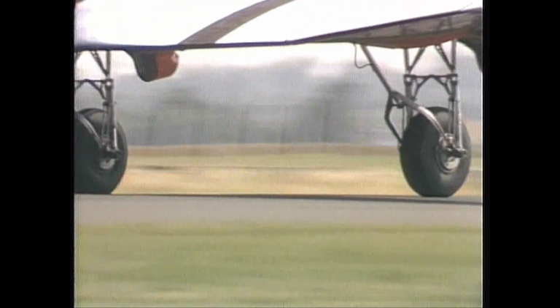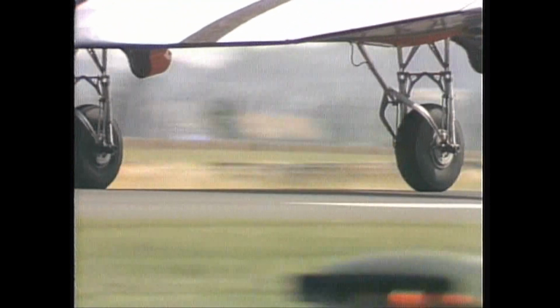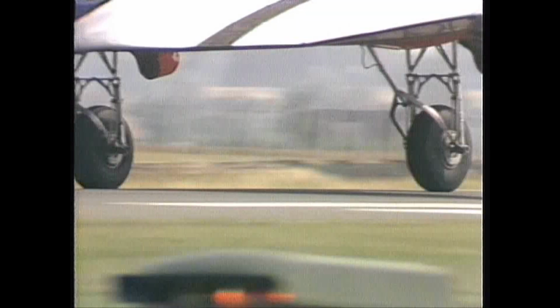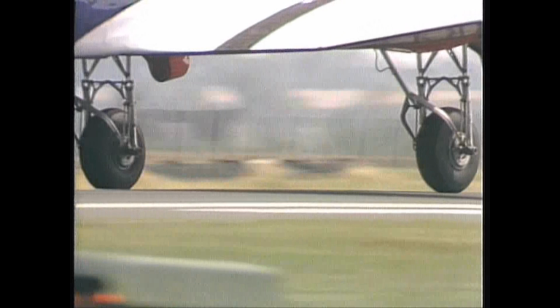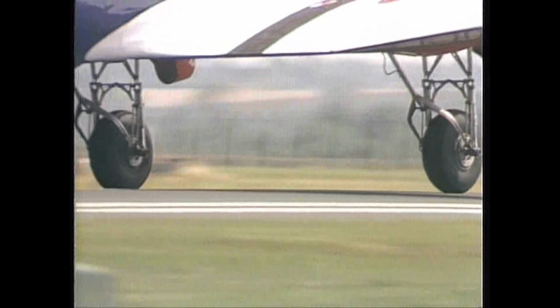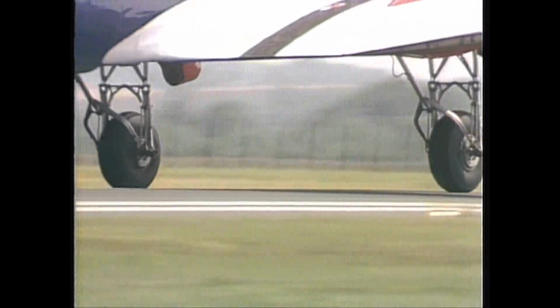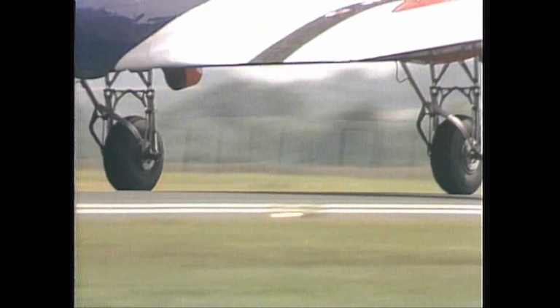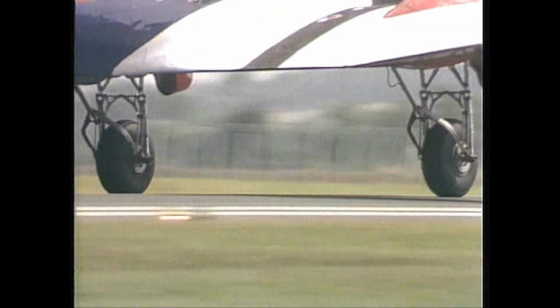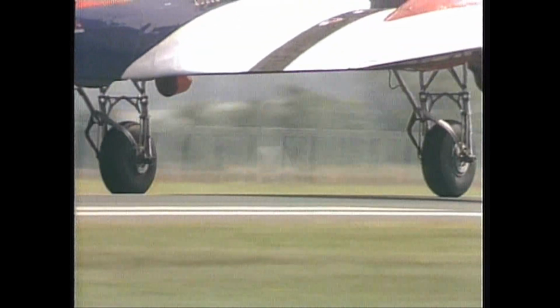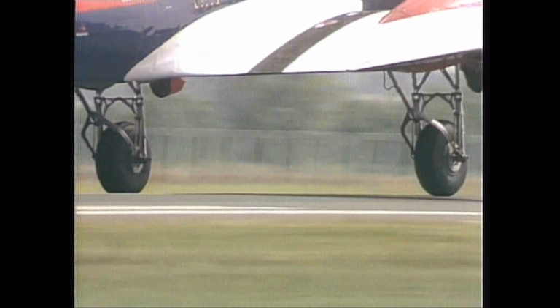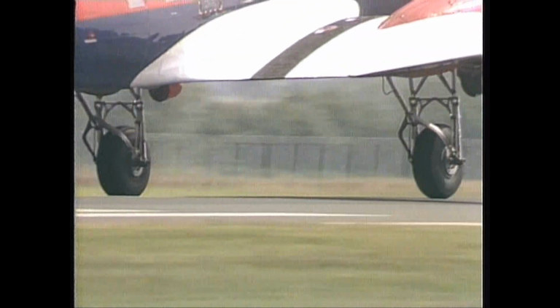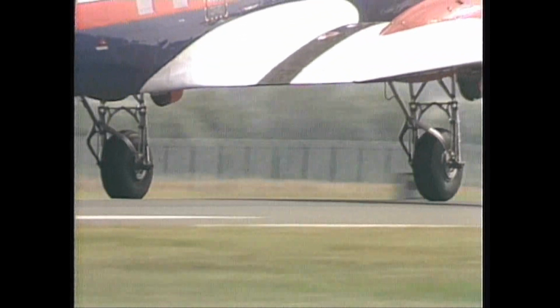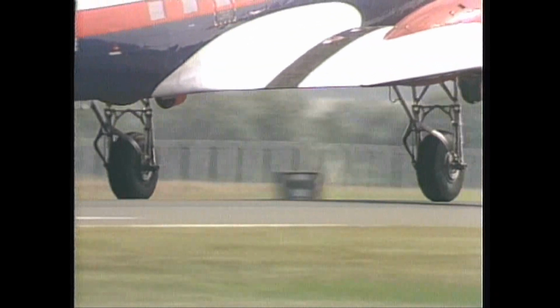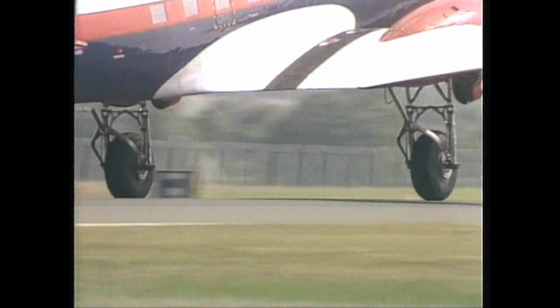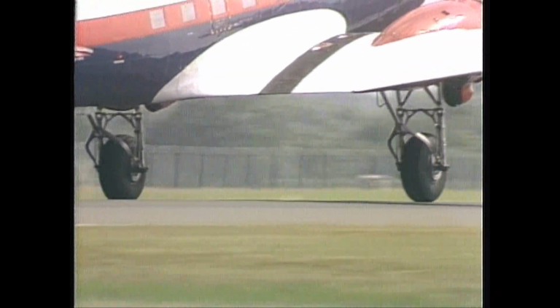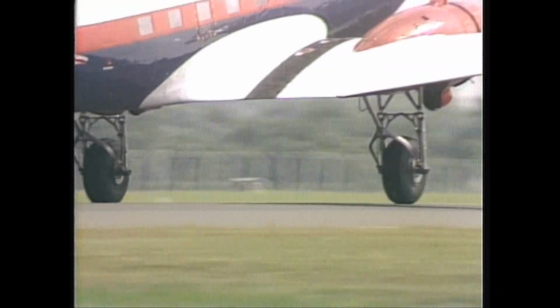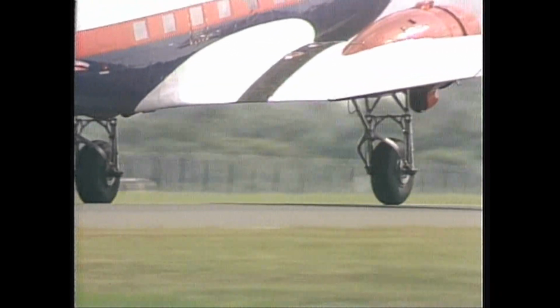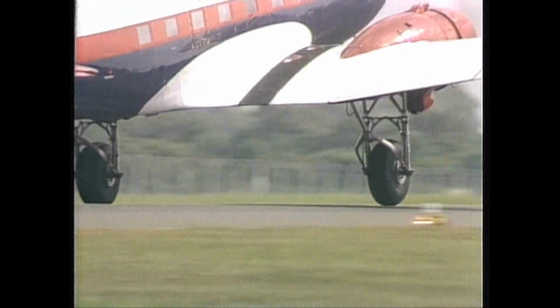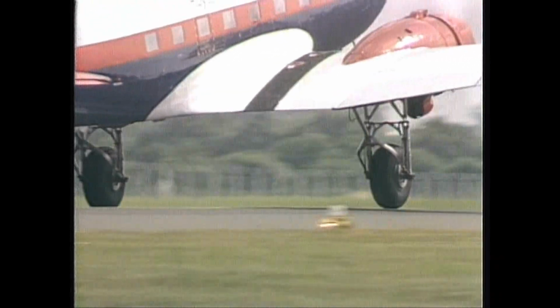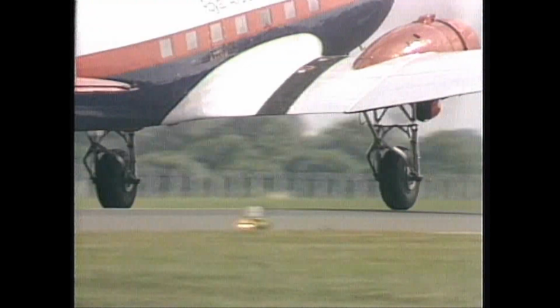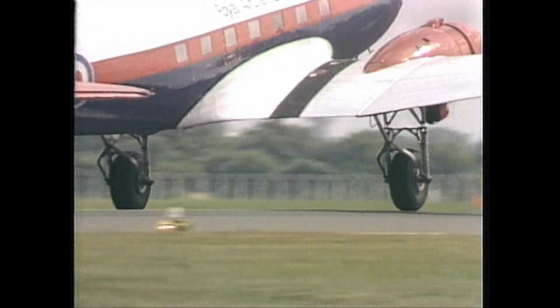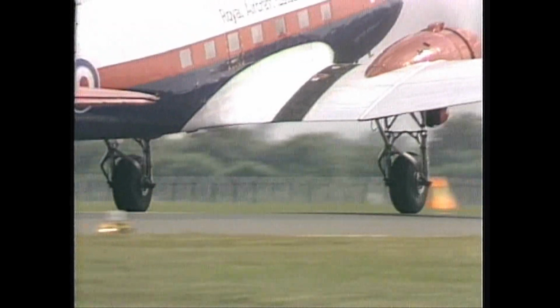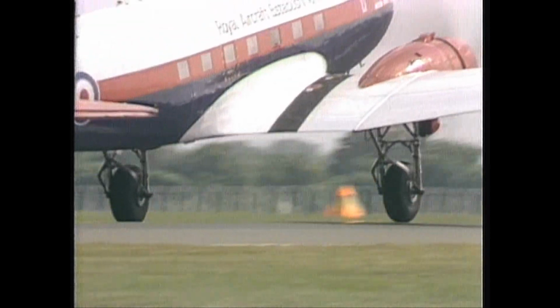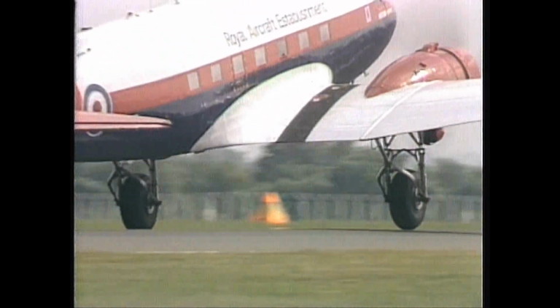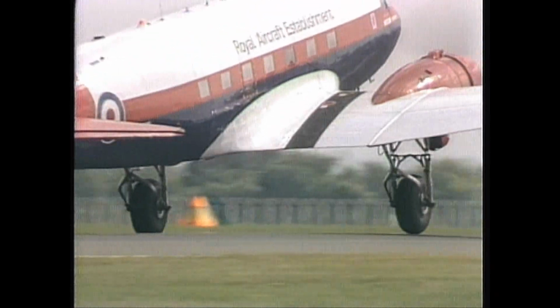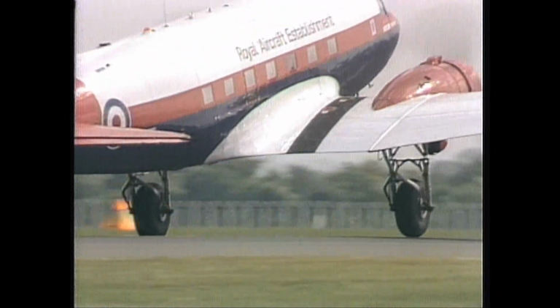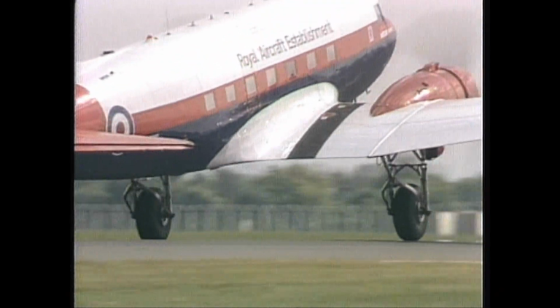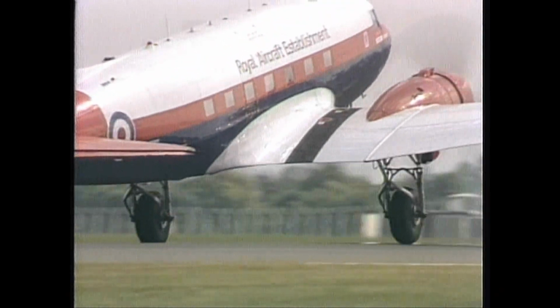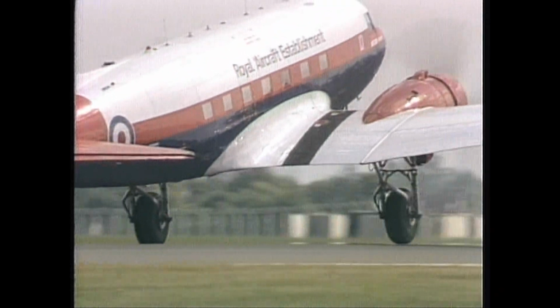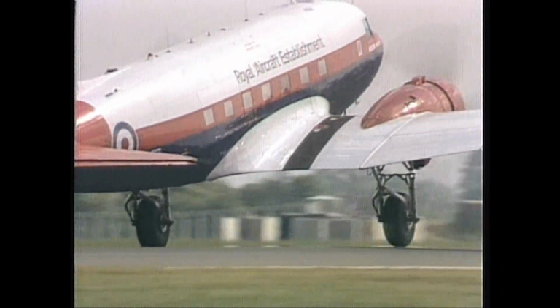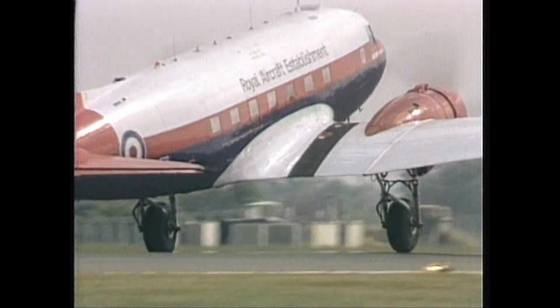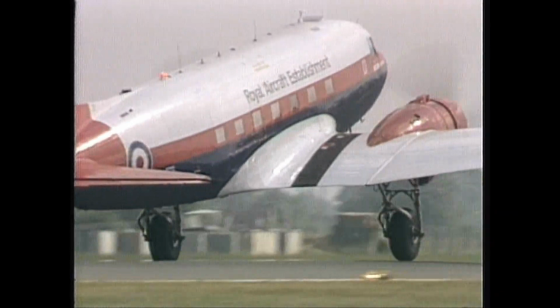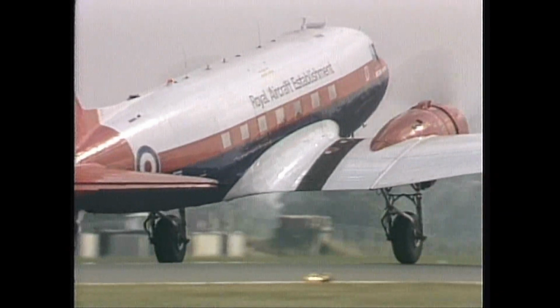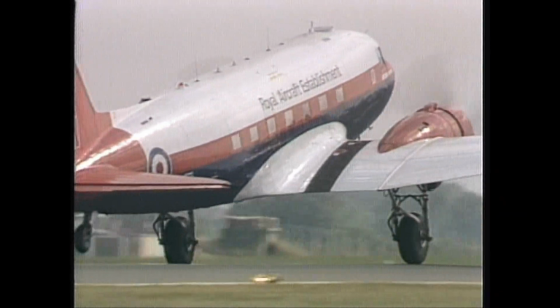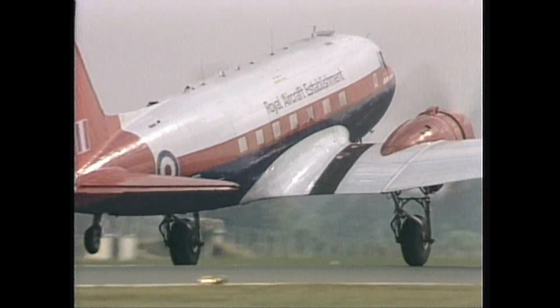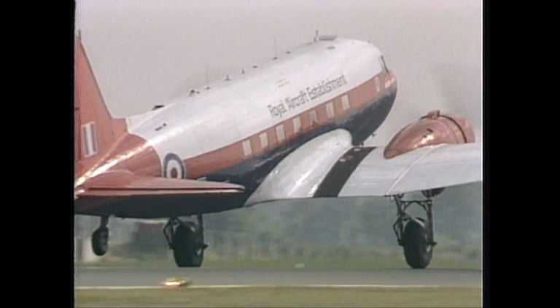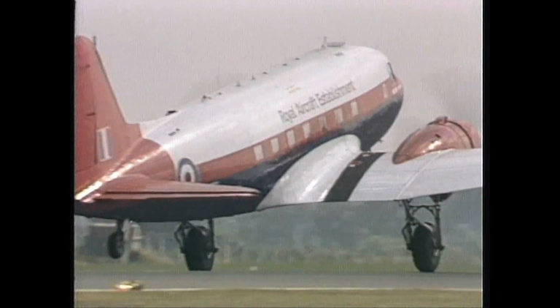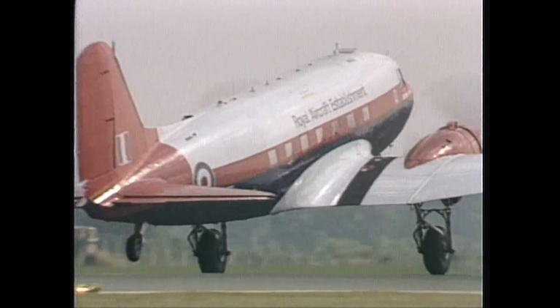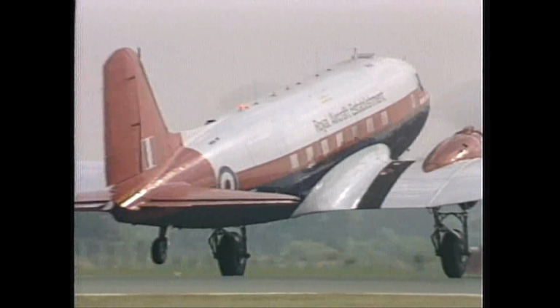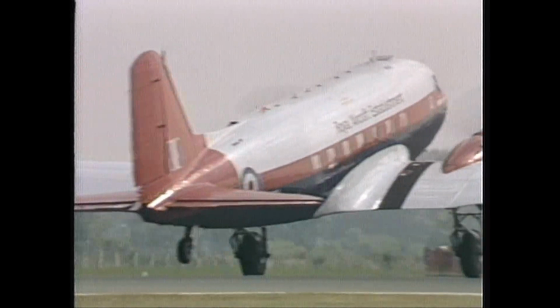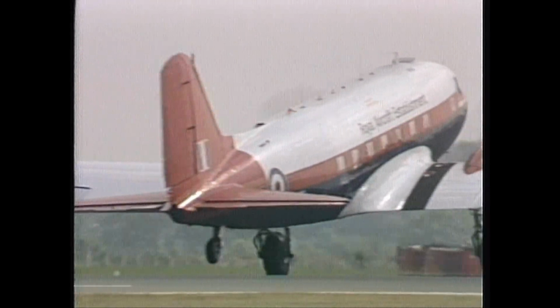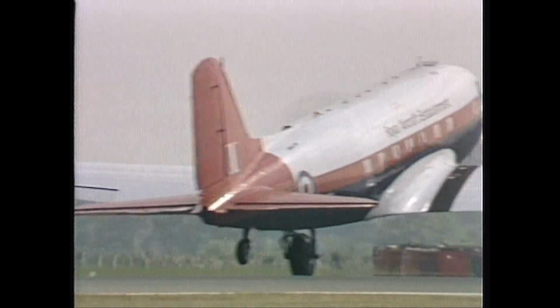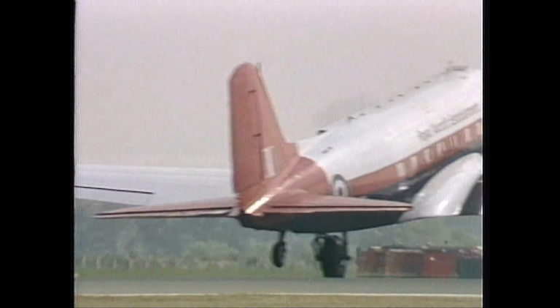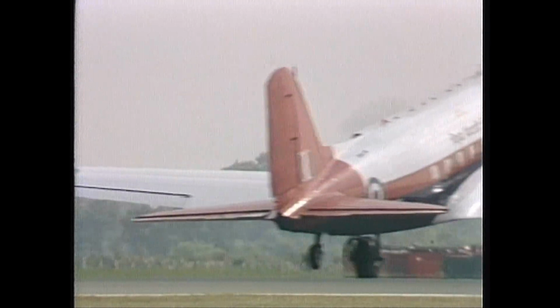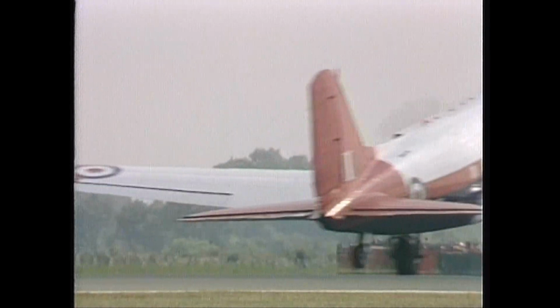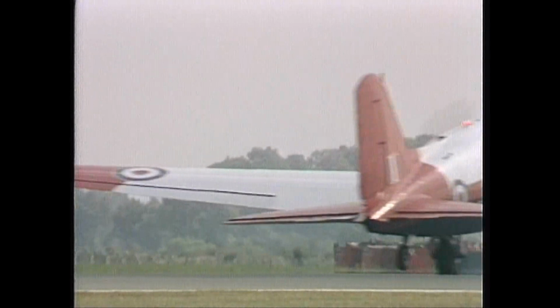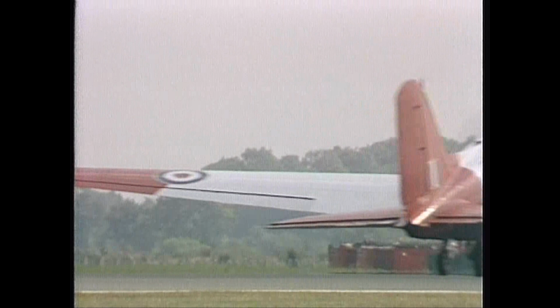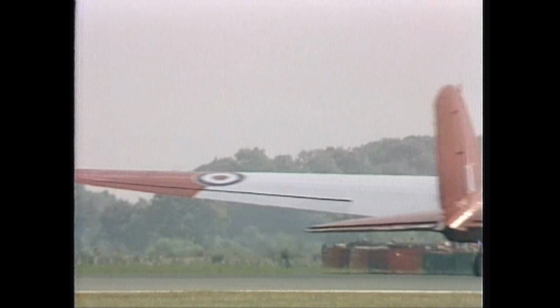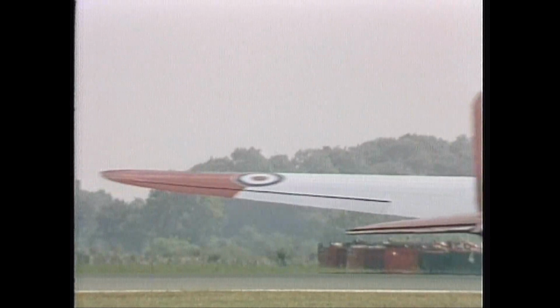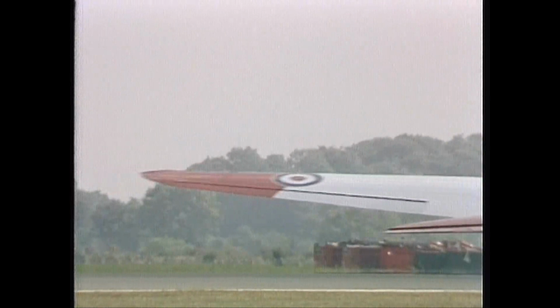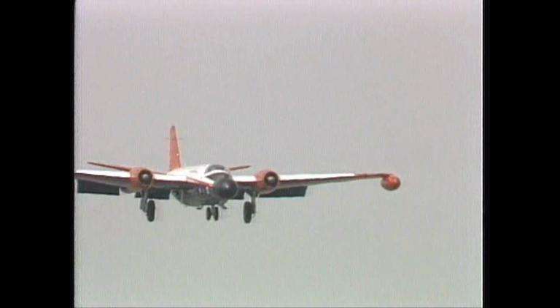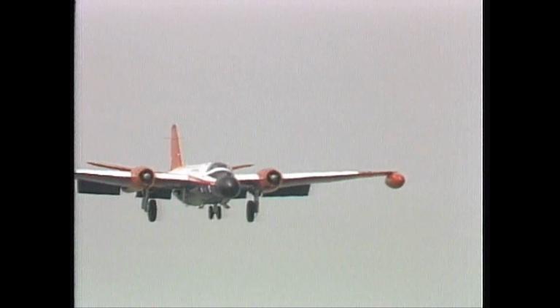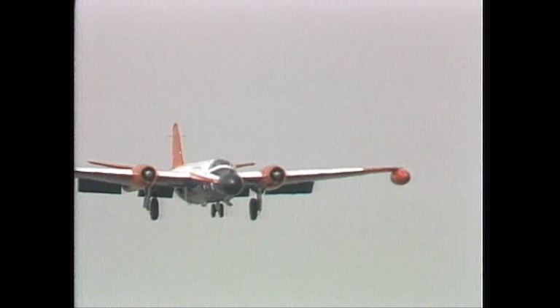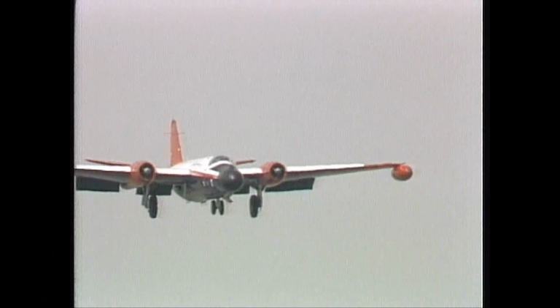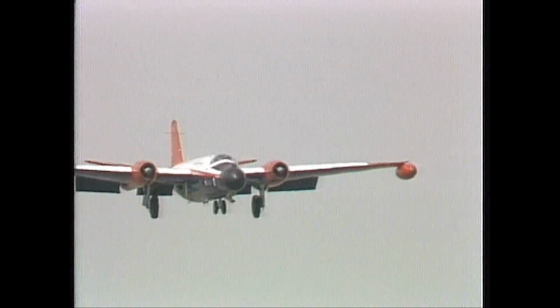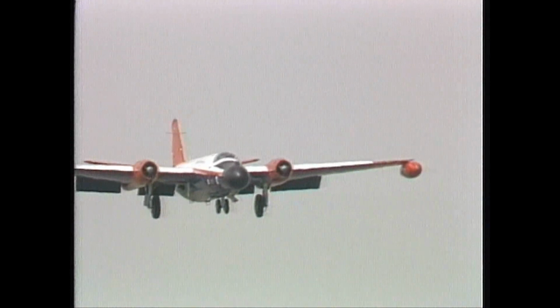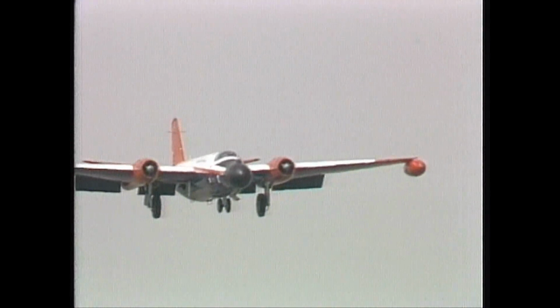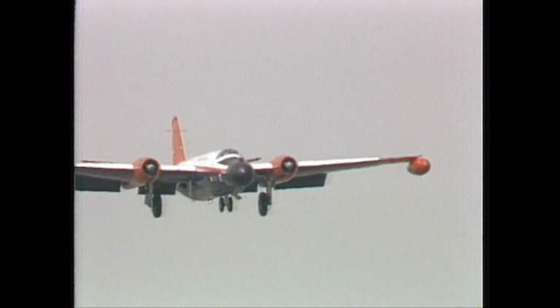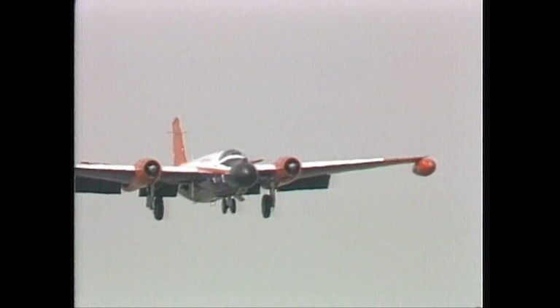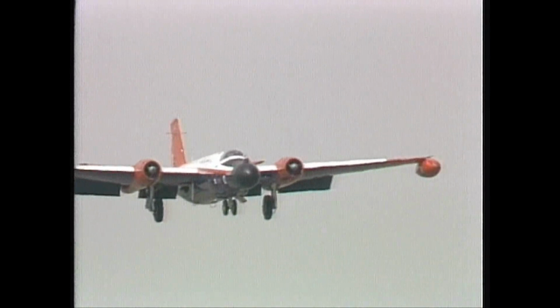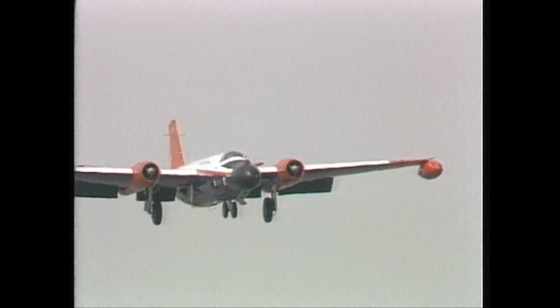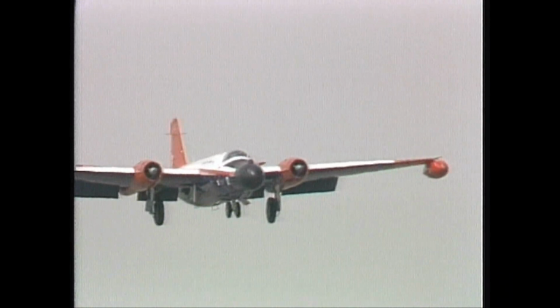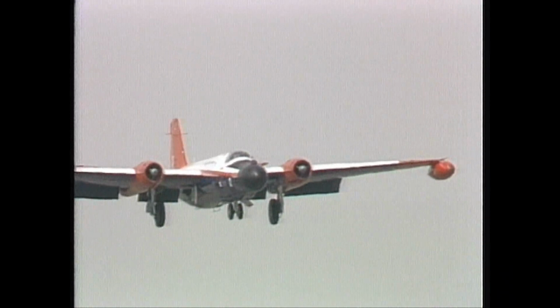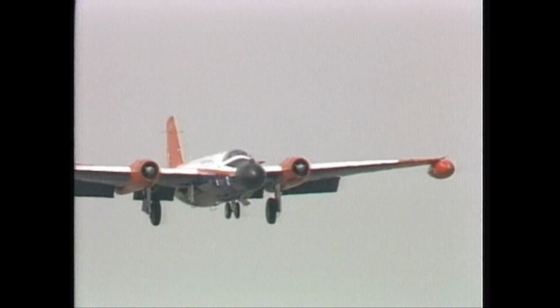Here's Farnborough's grand old DC-3, which has sadly since suffered an undercarriage collapse. Nothing to do with this landing, I hasten to add.